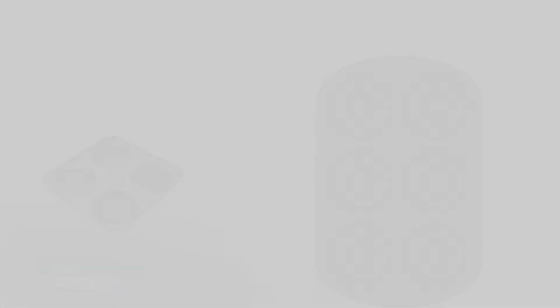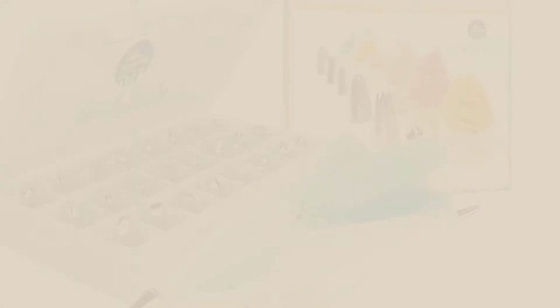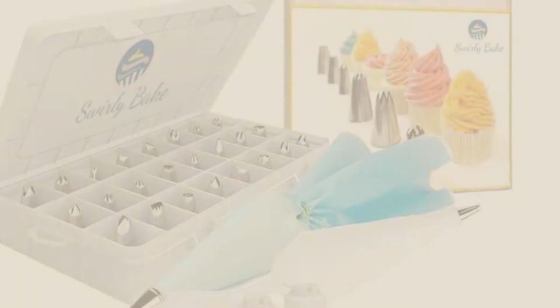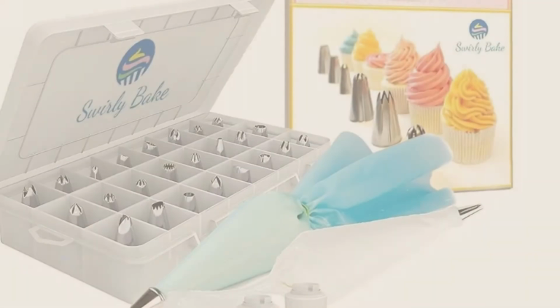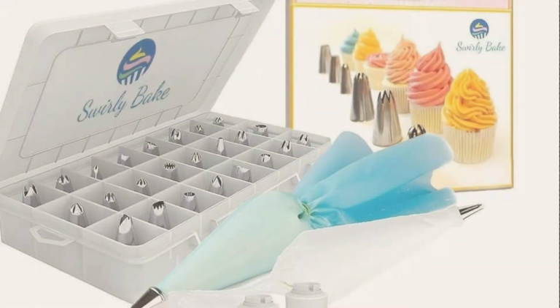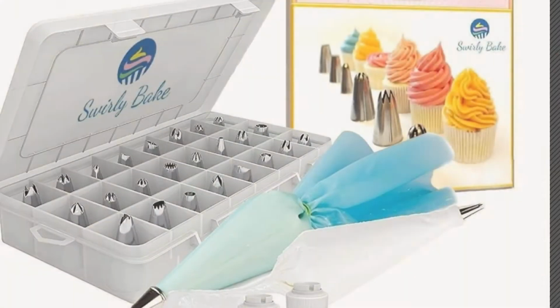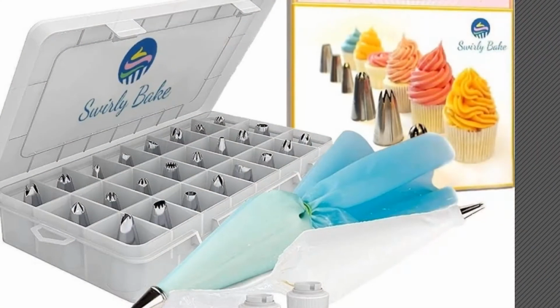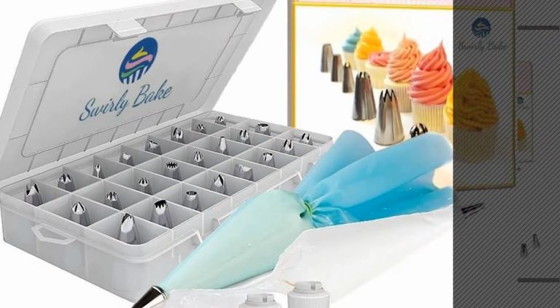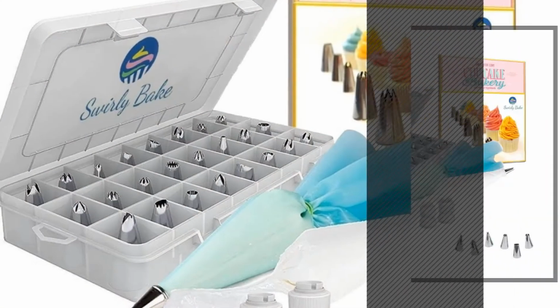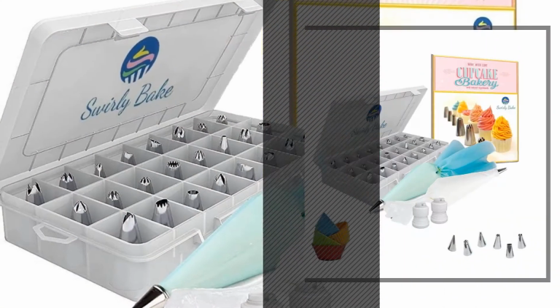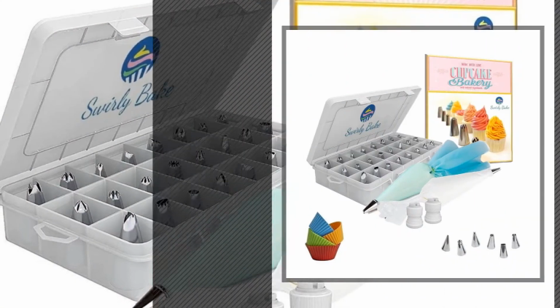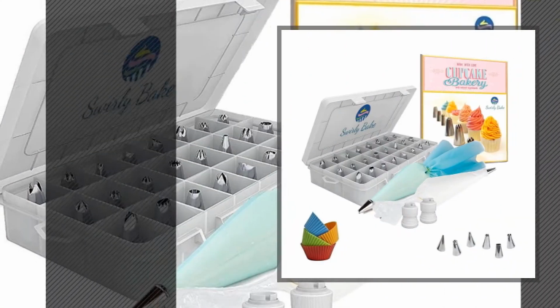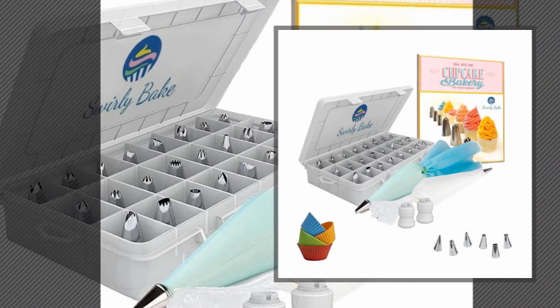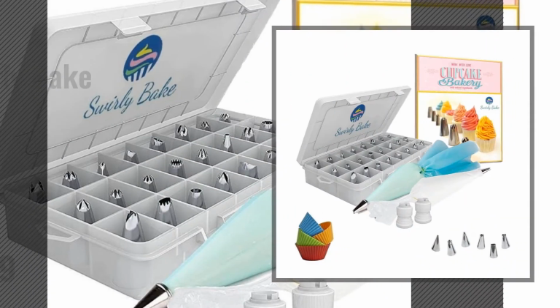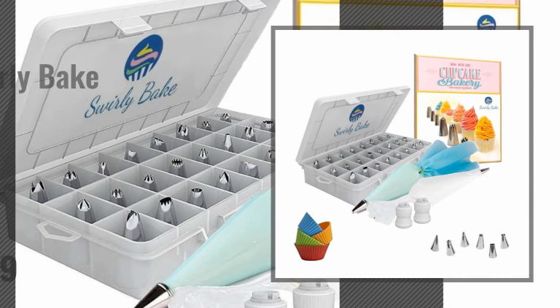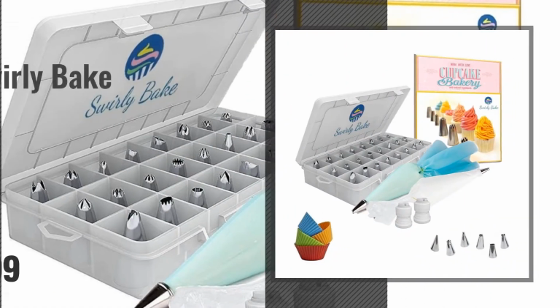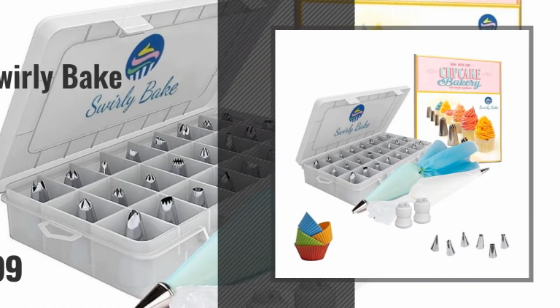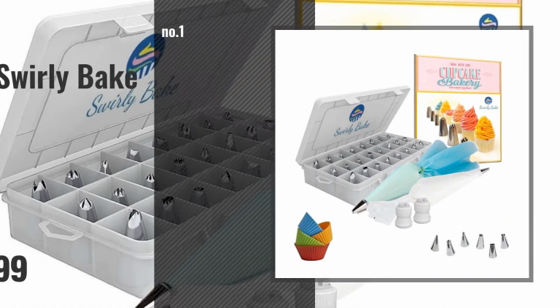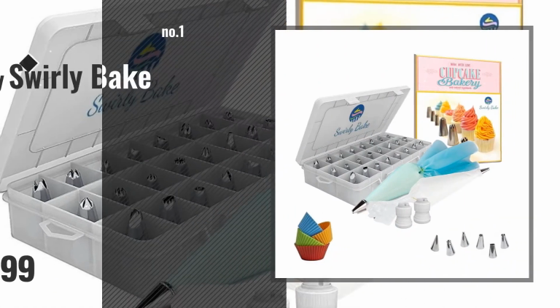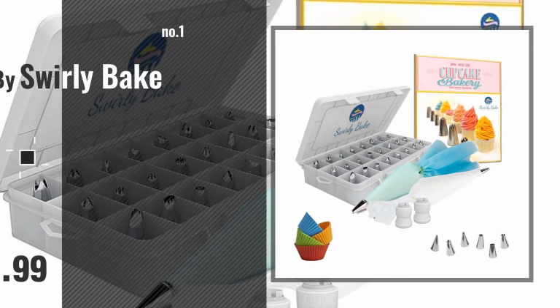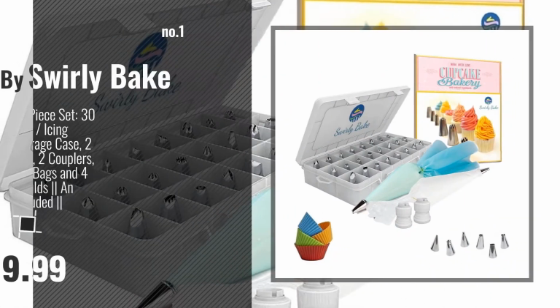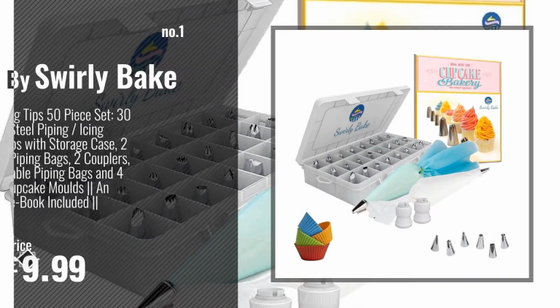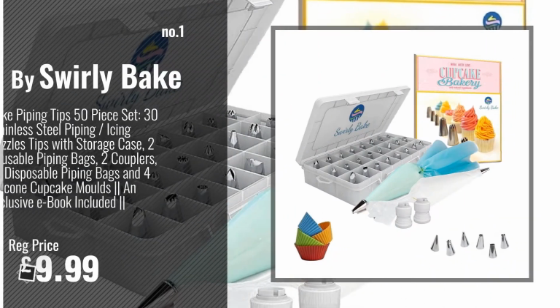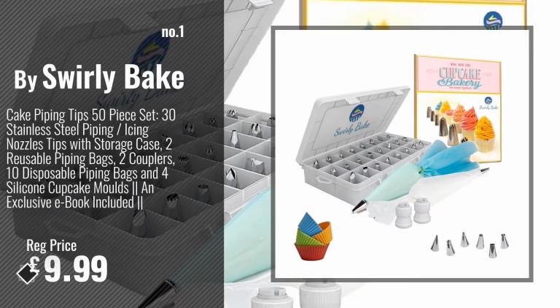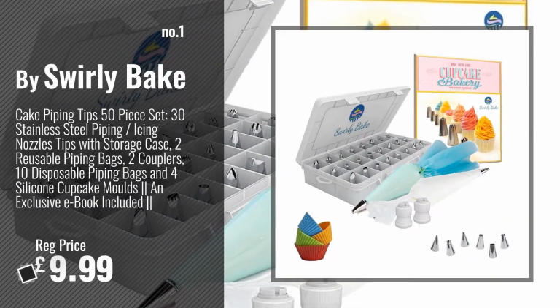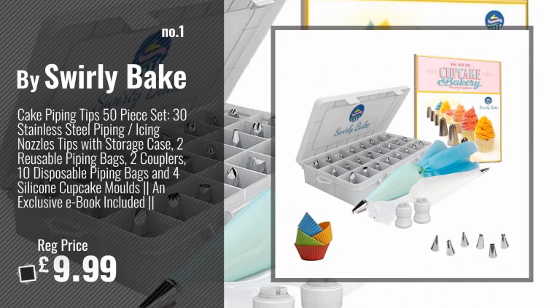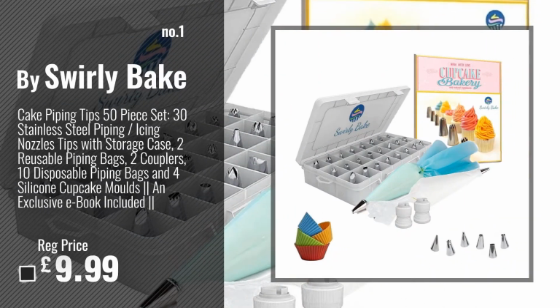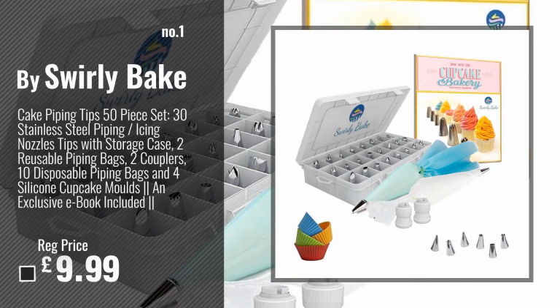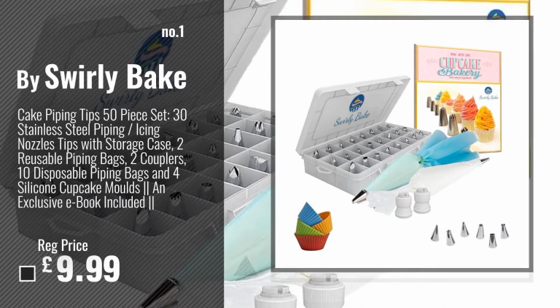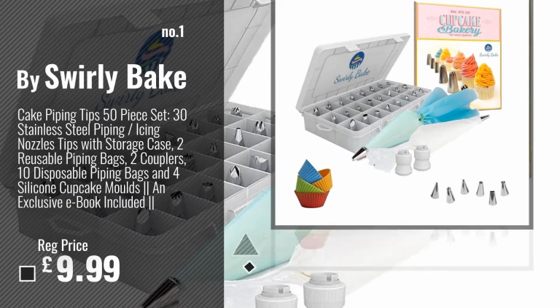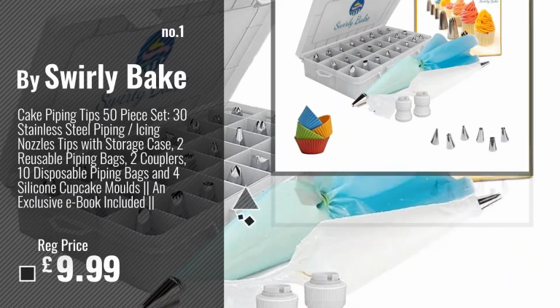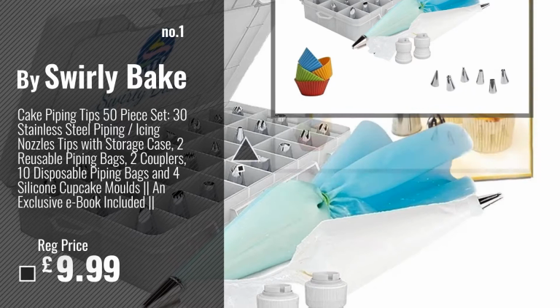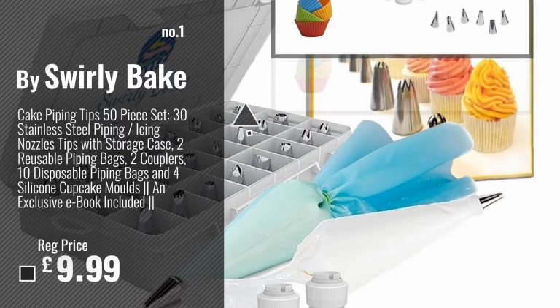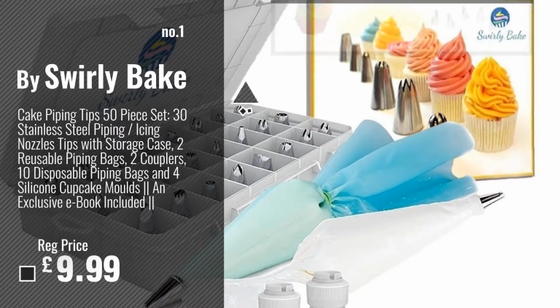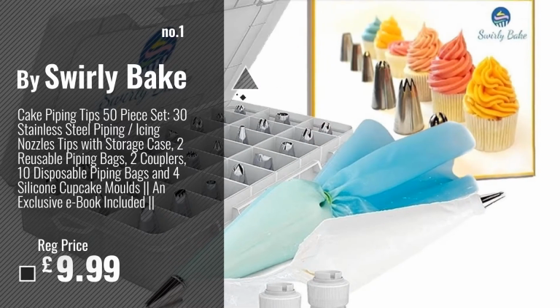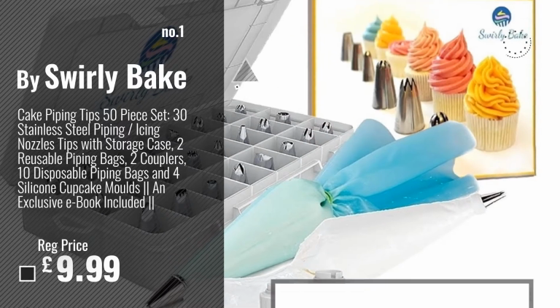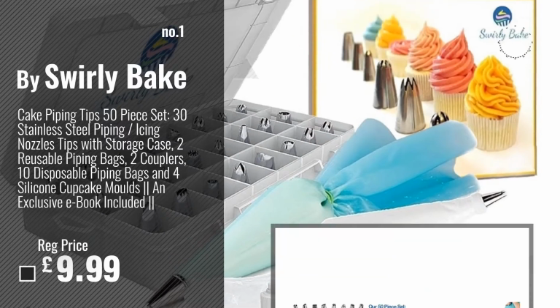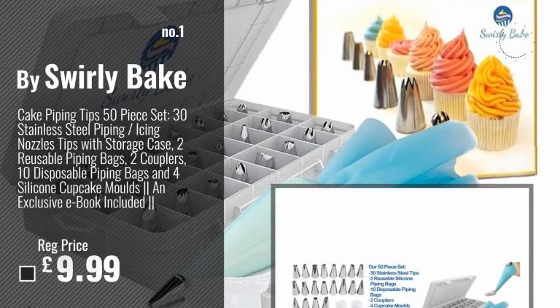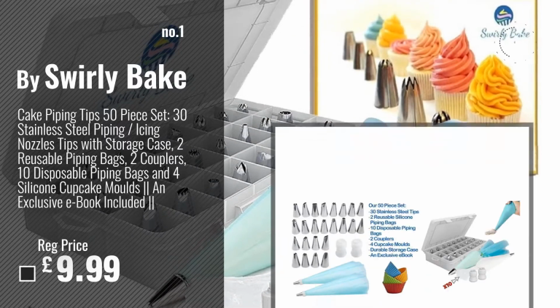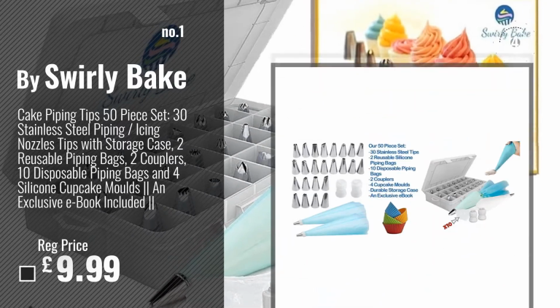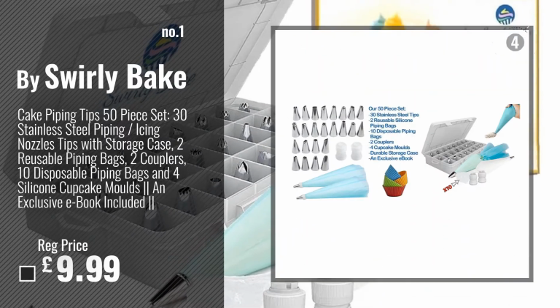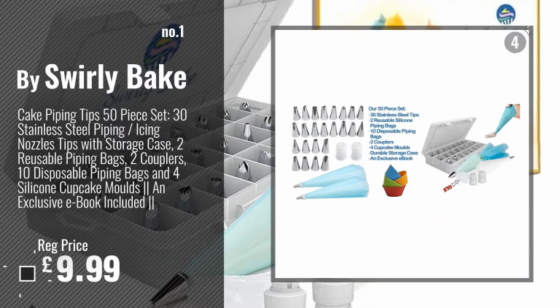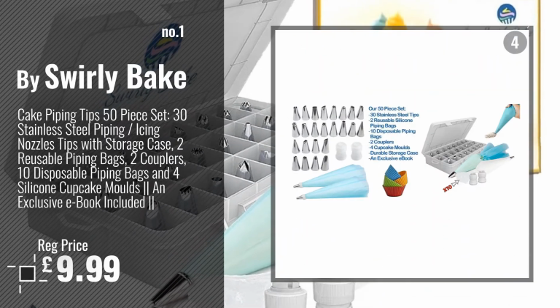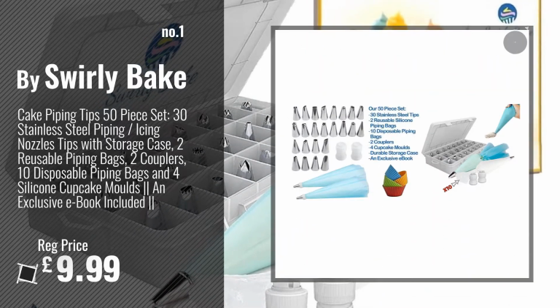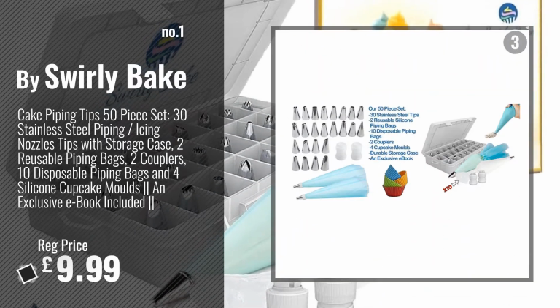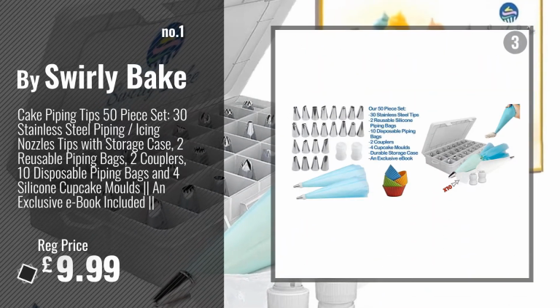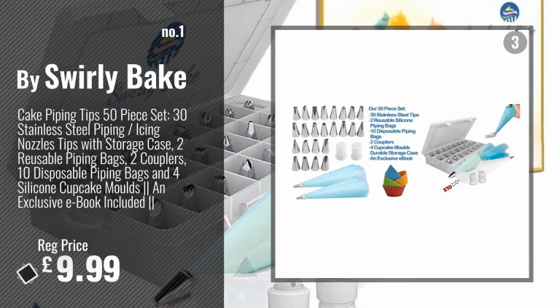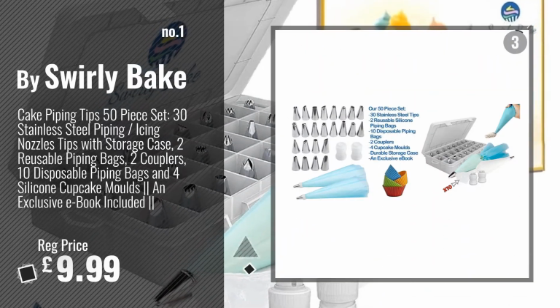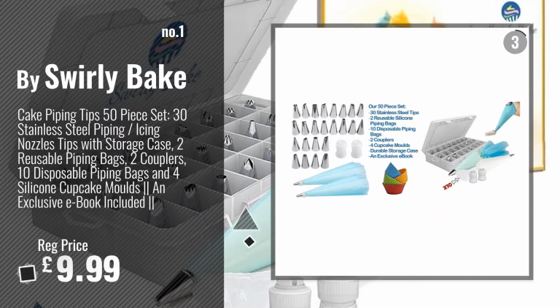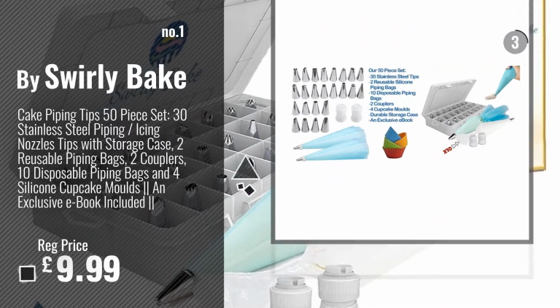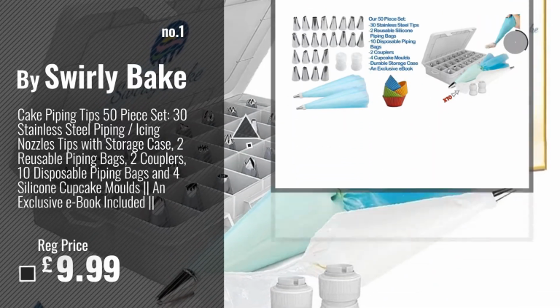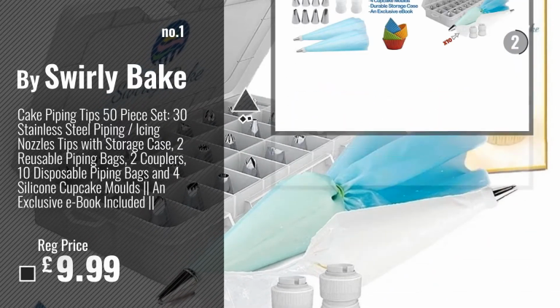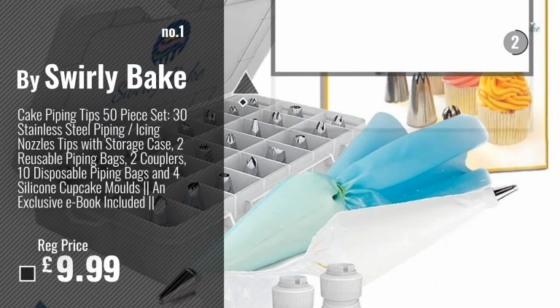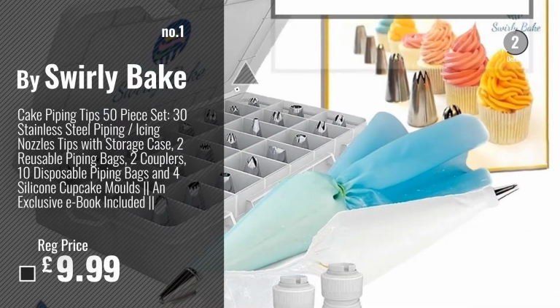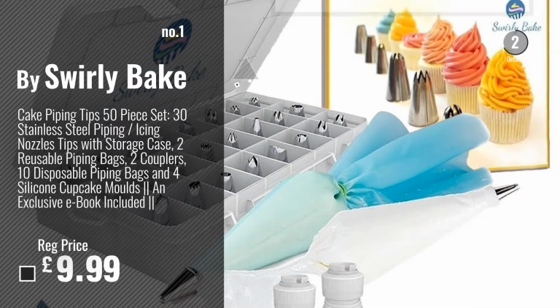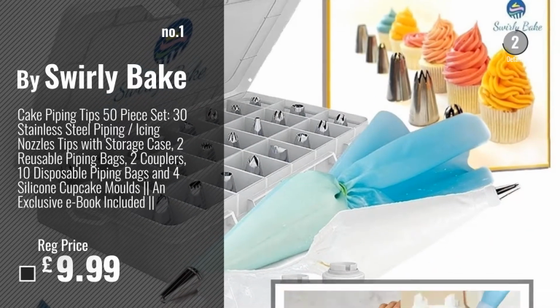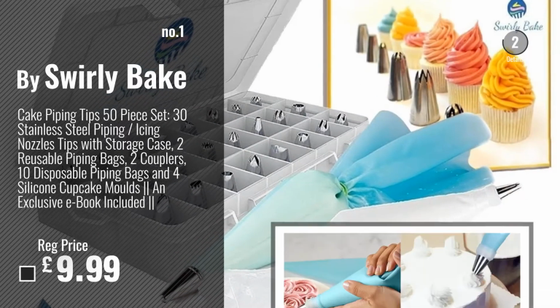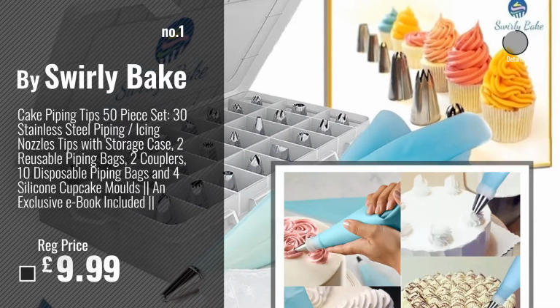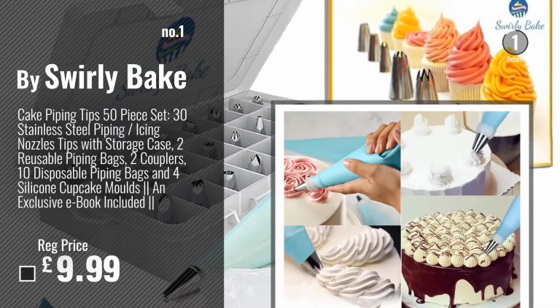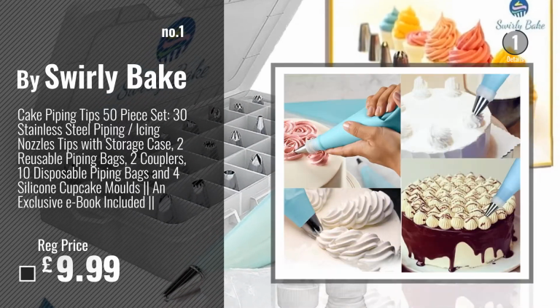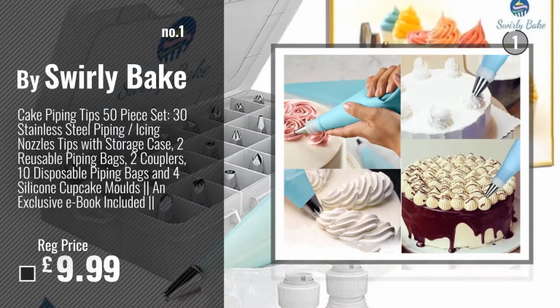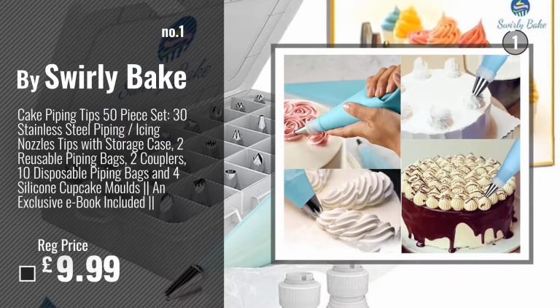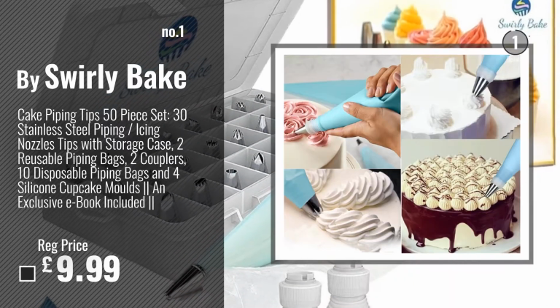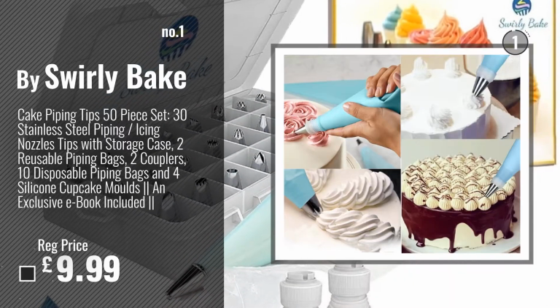Number 1. Best Seller by Swirly Bake. Watch this video. Choose your favorite.